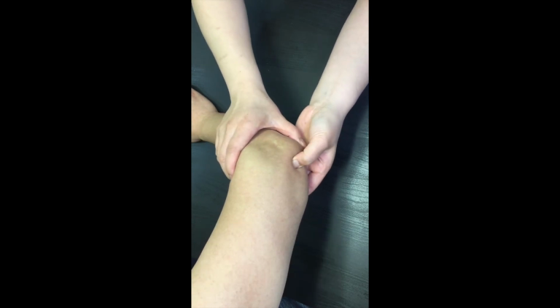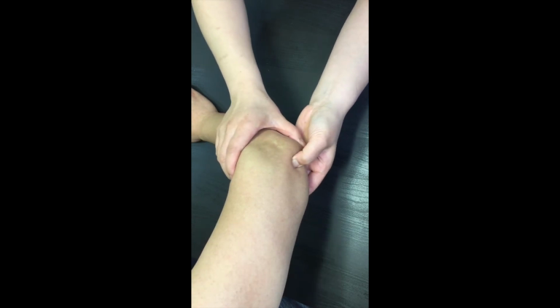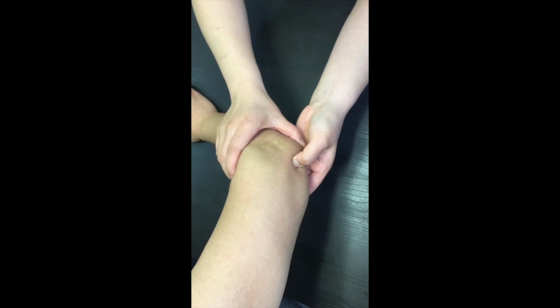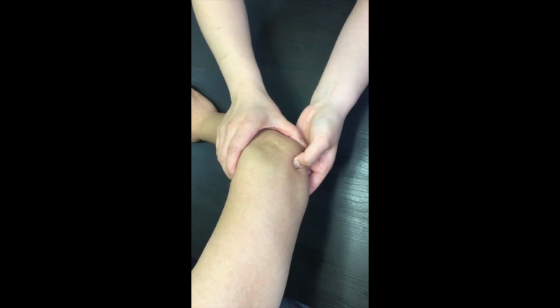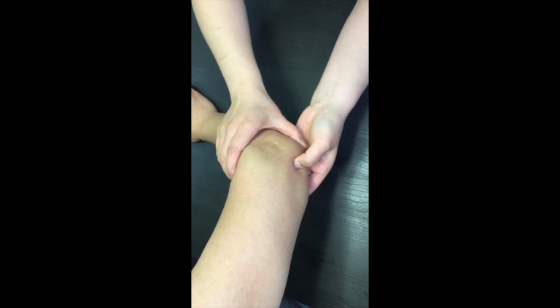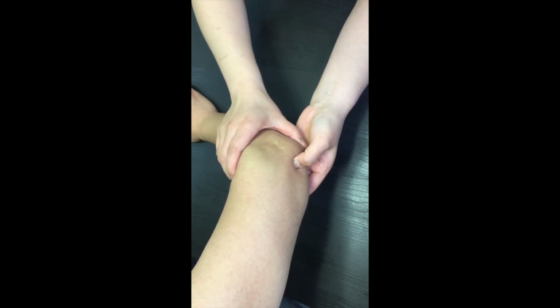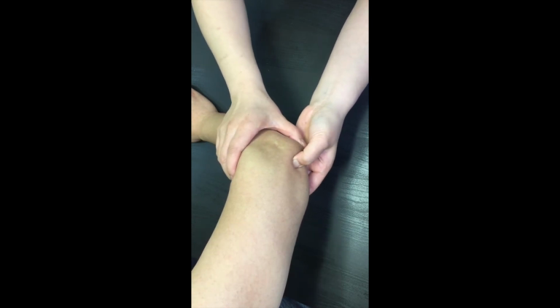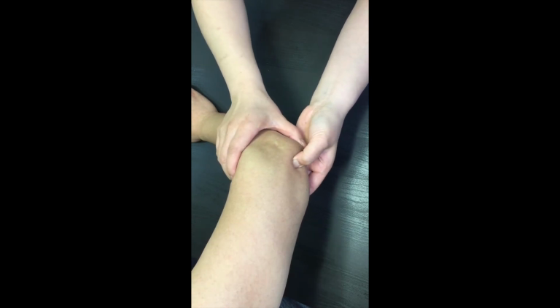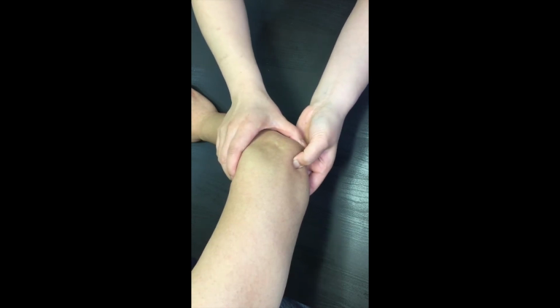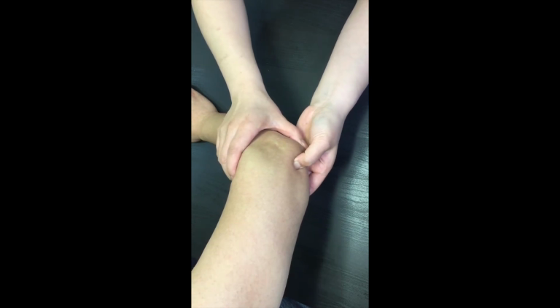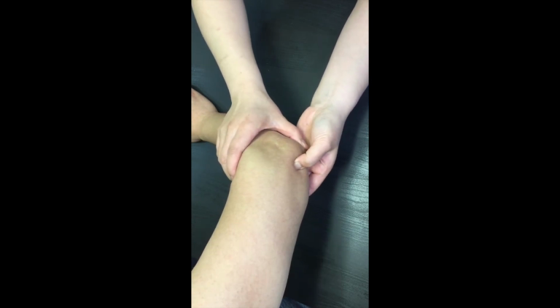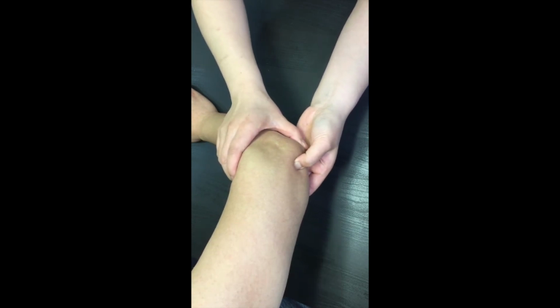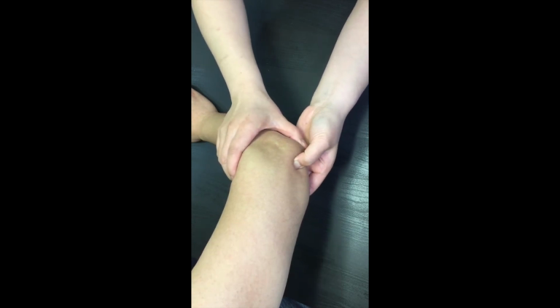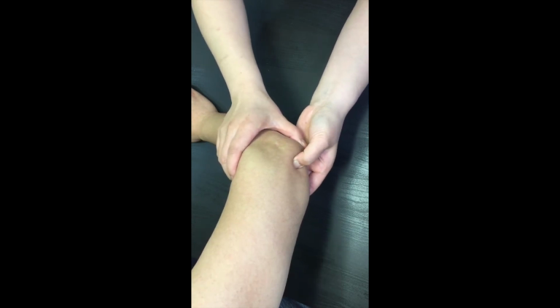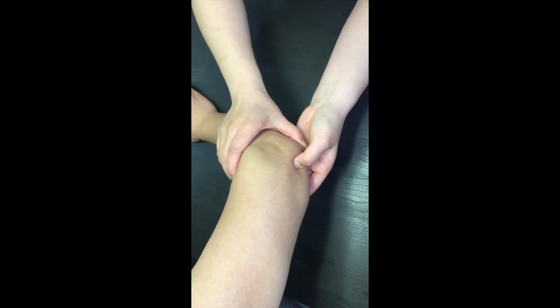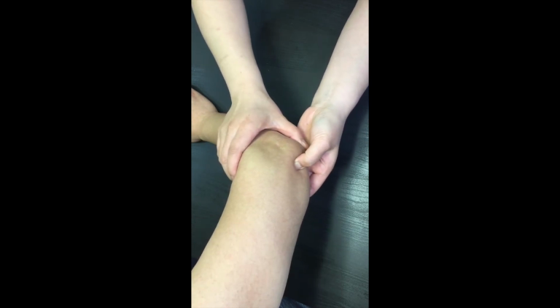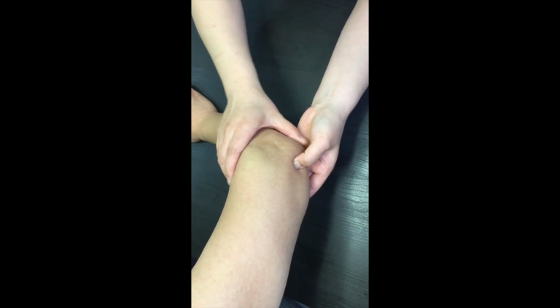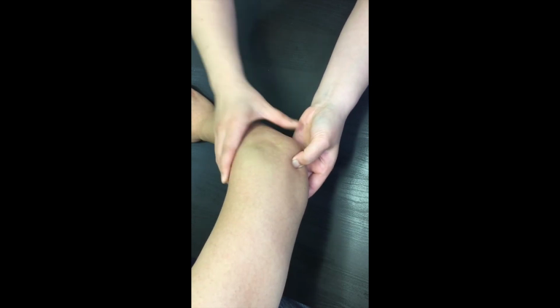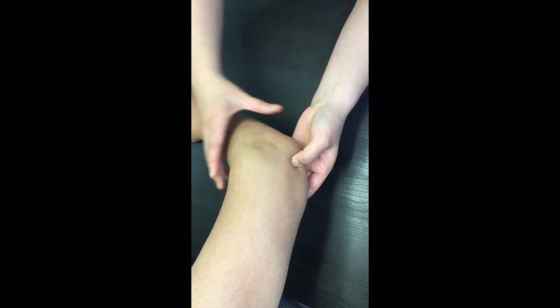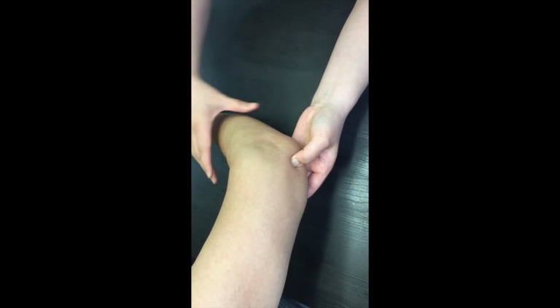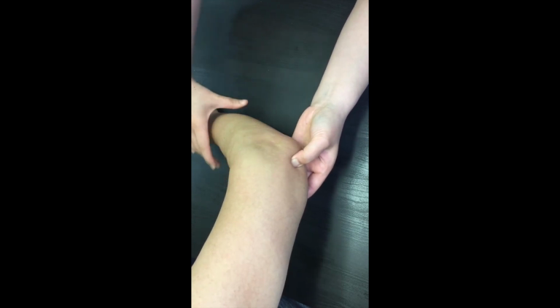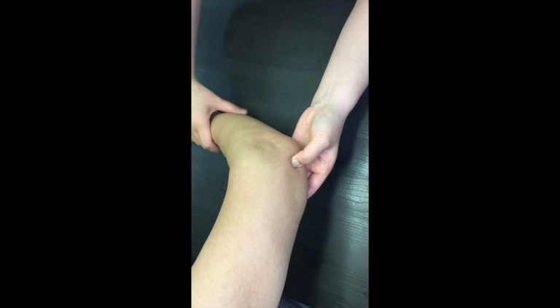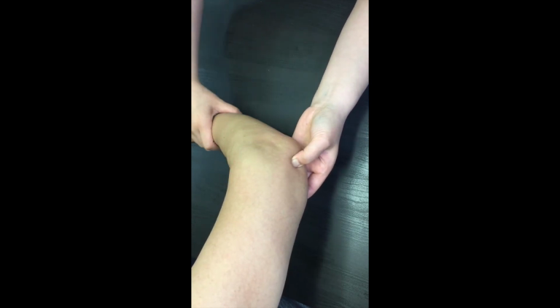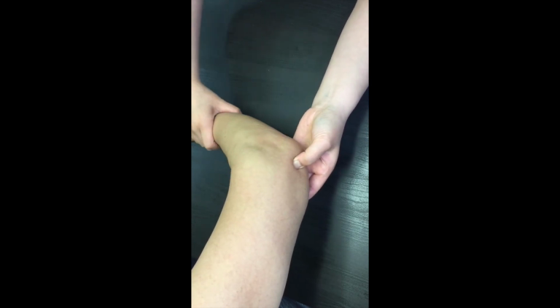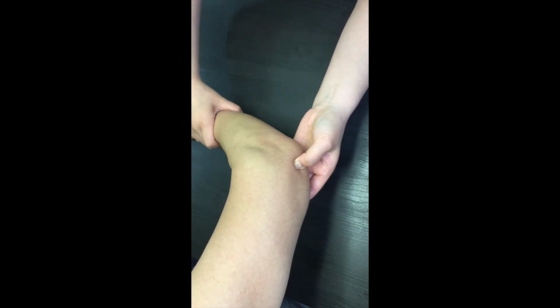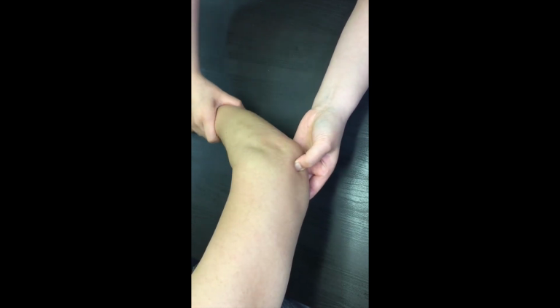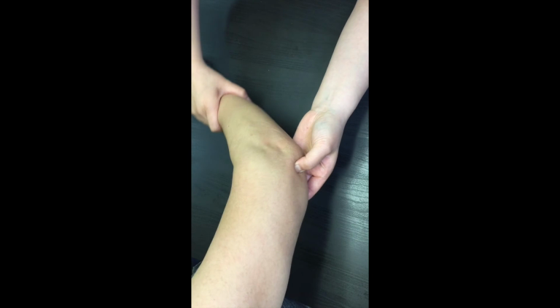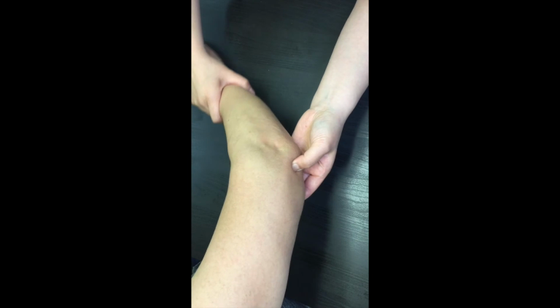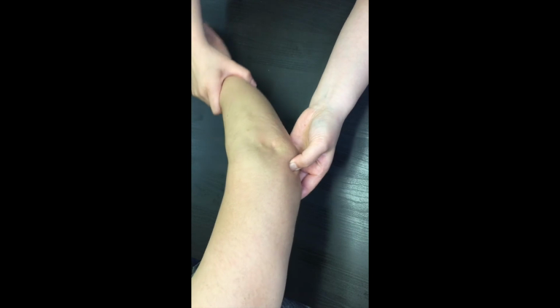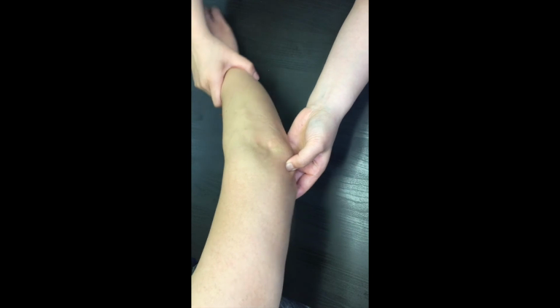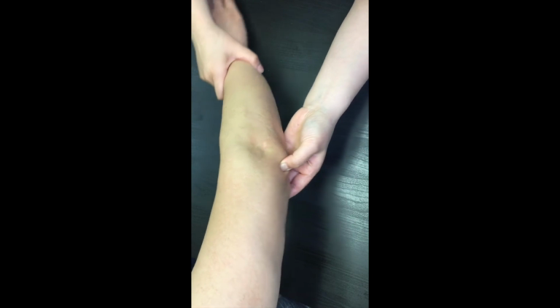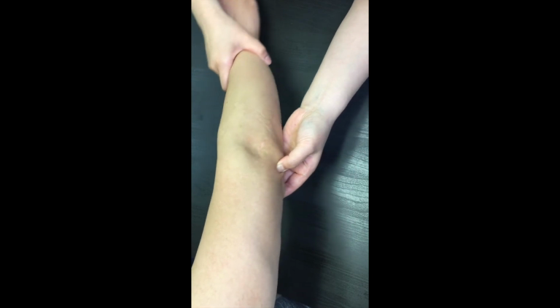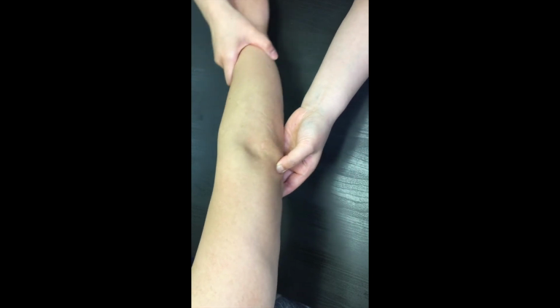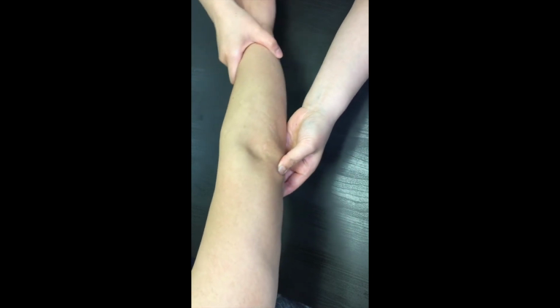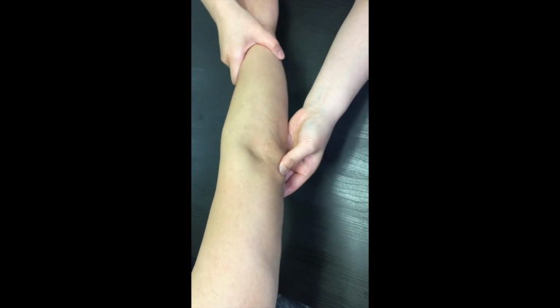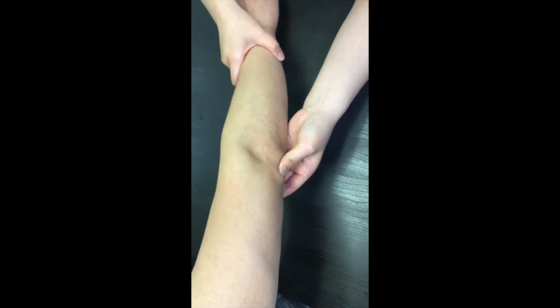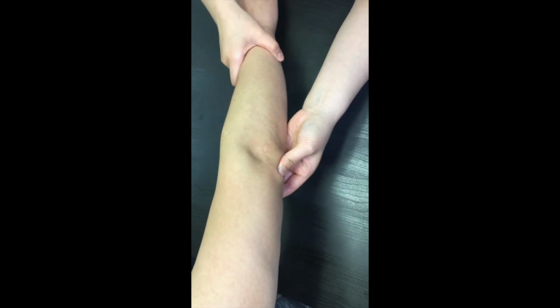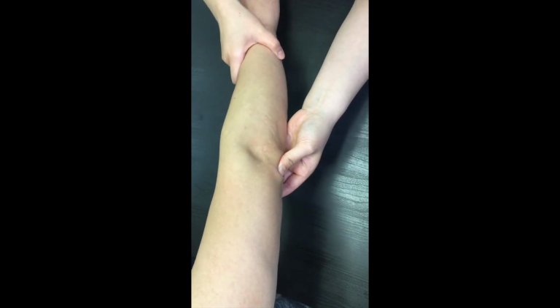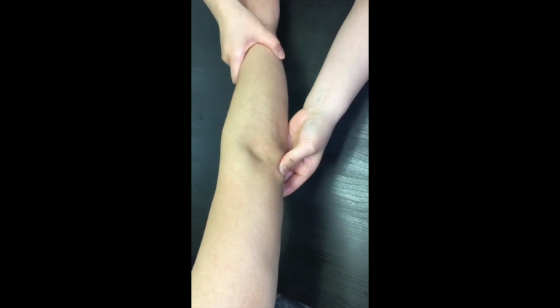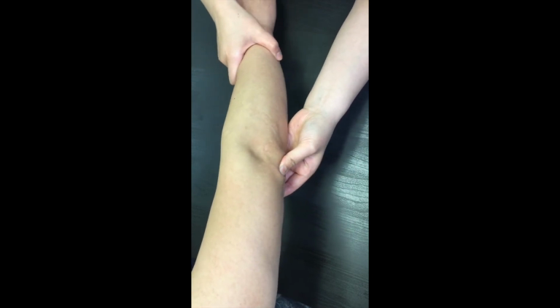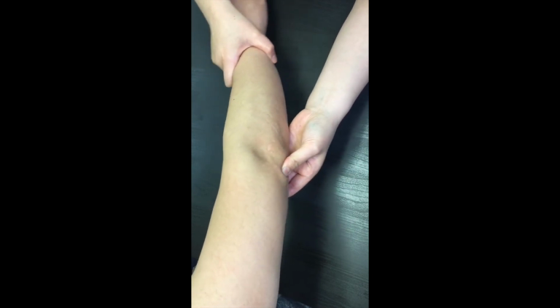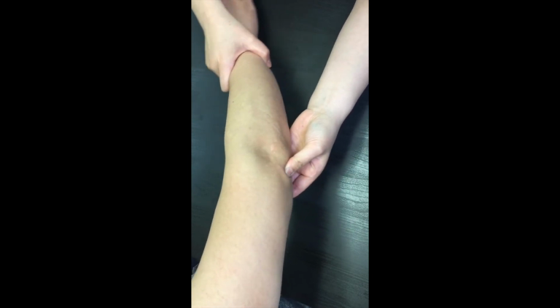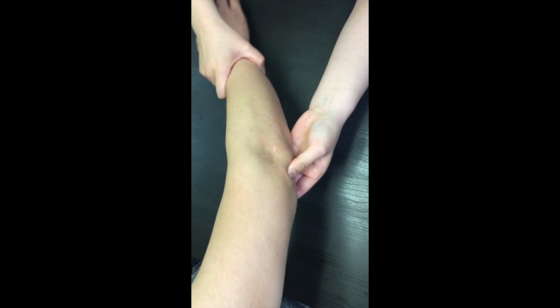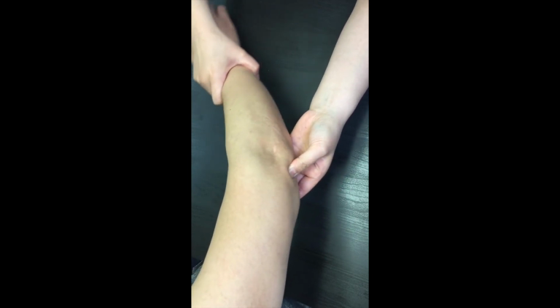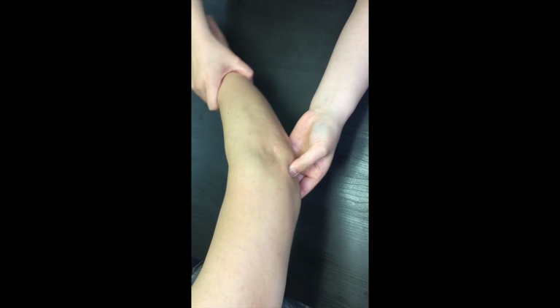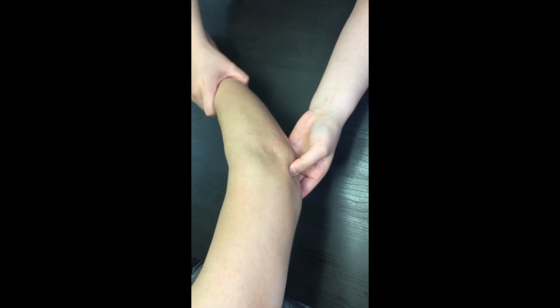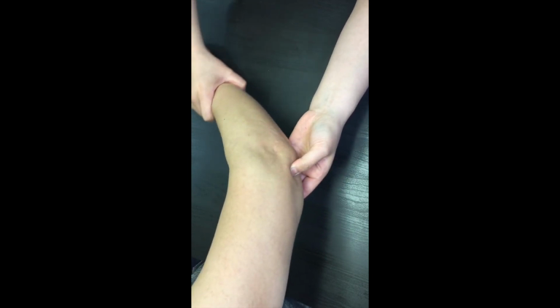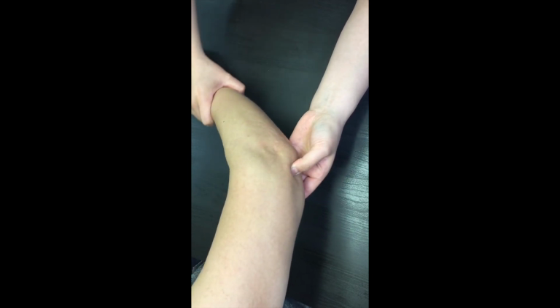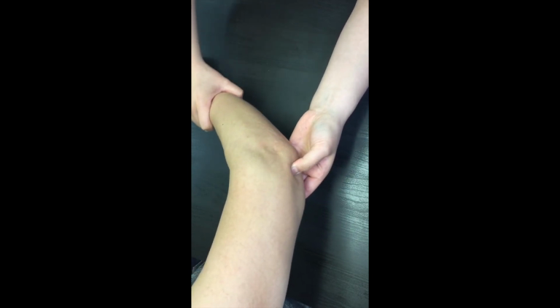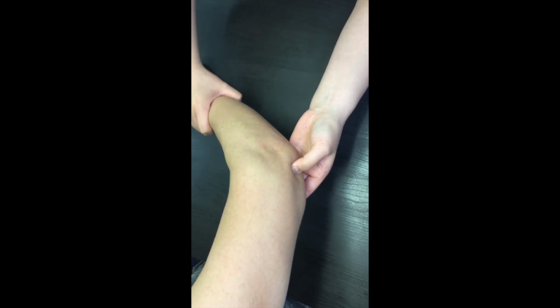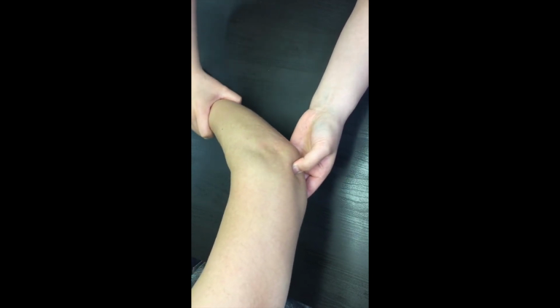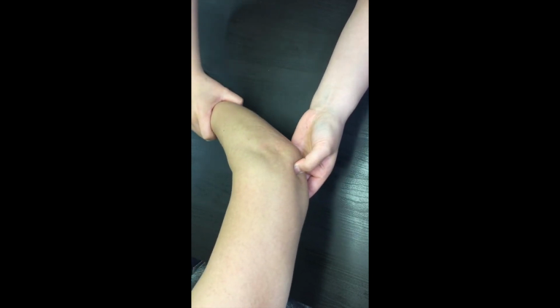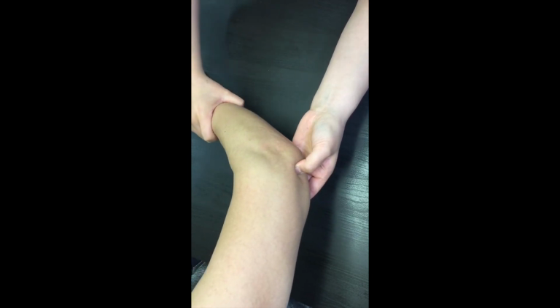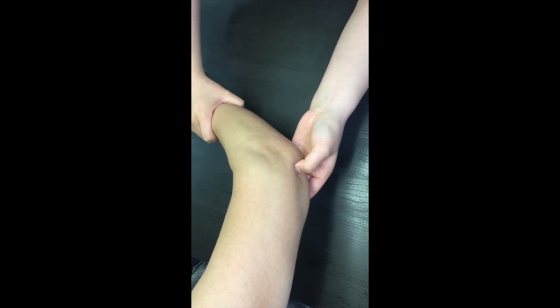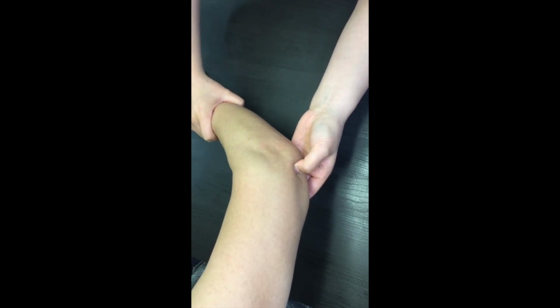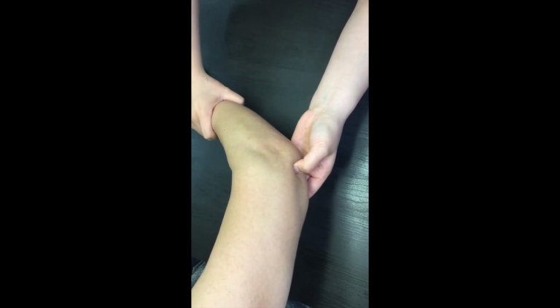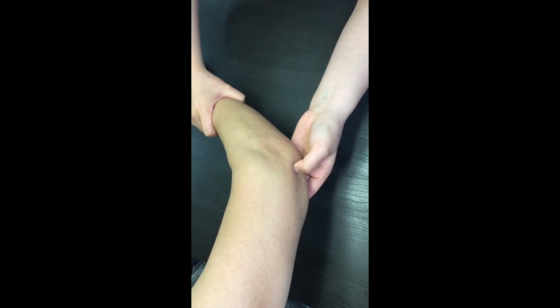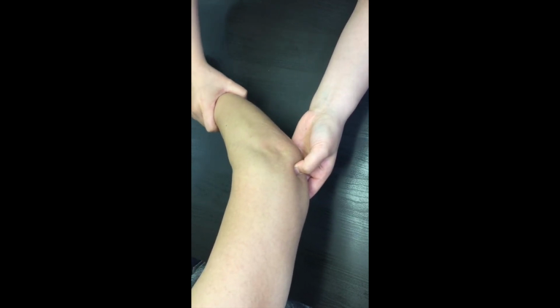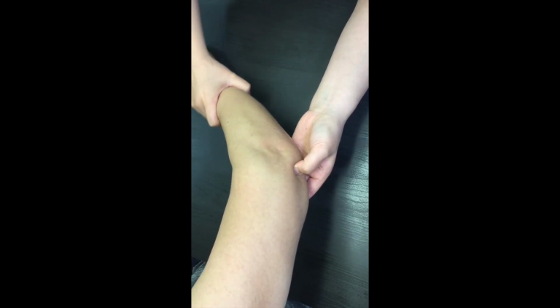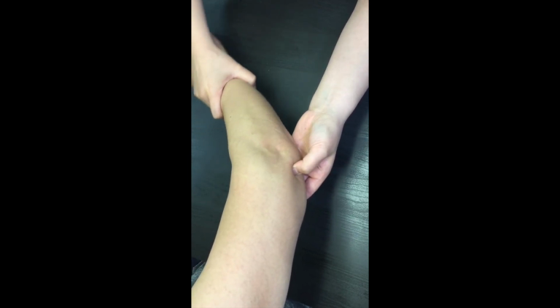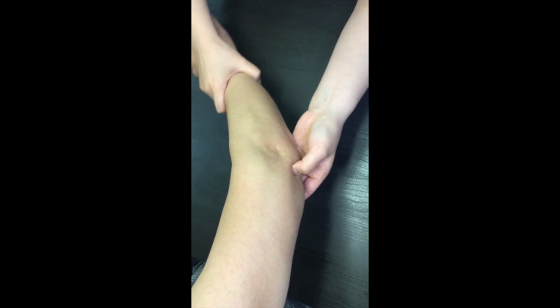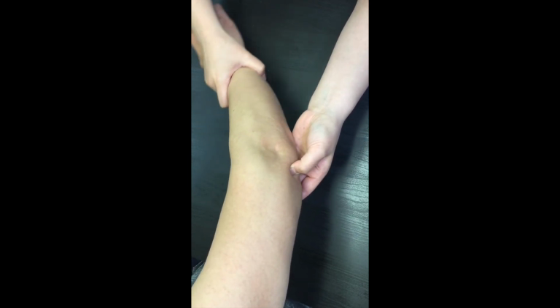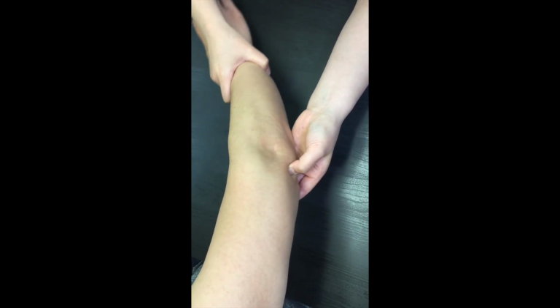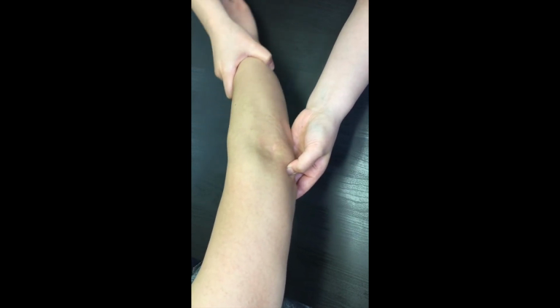If you have the arm extended, the olecranon pushes your finger away from the fossa, so it can sit into the fossa.